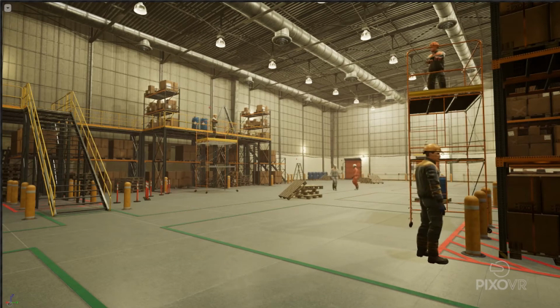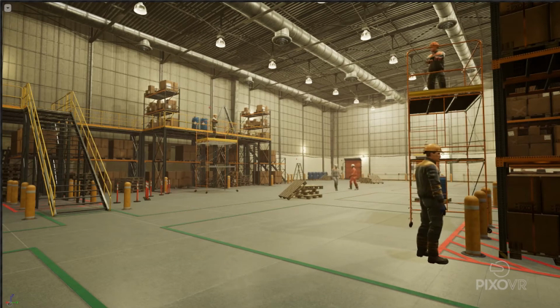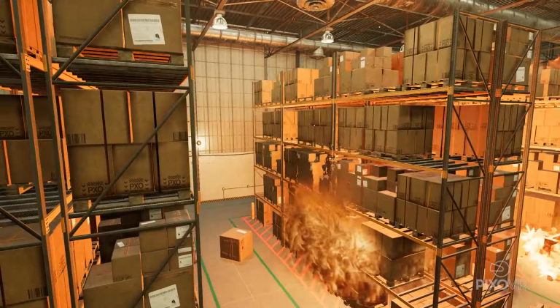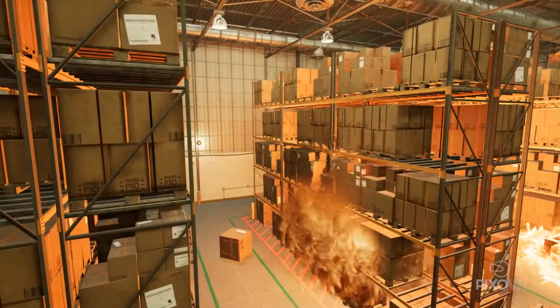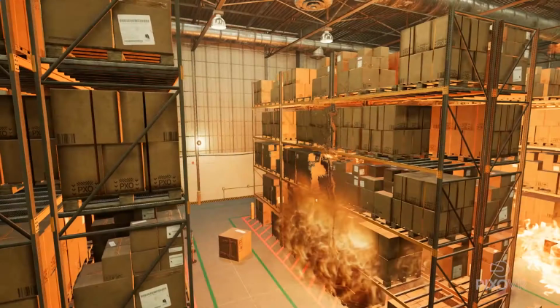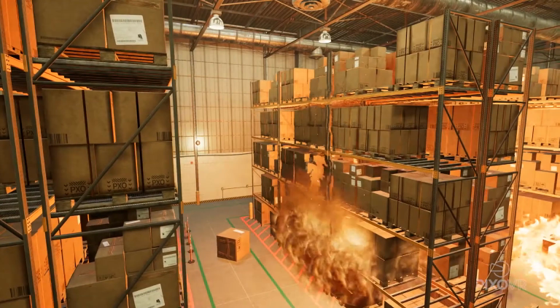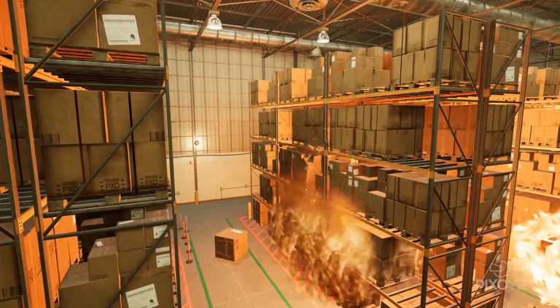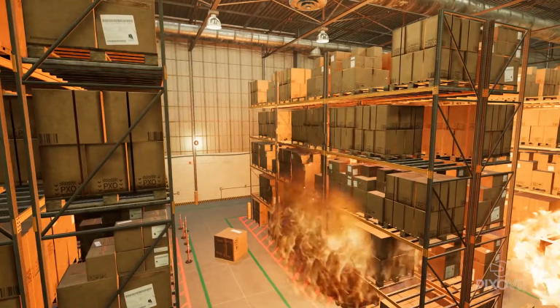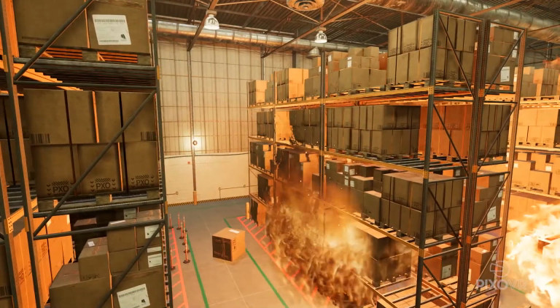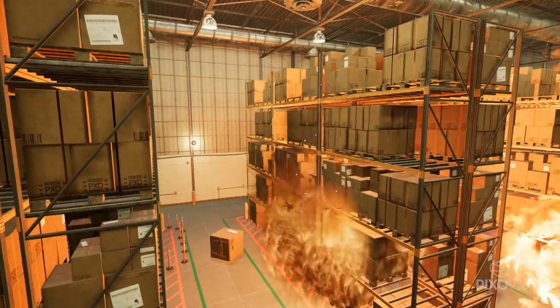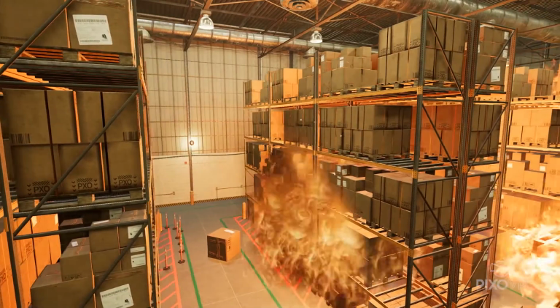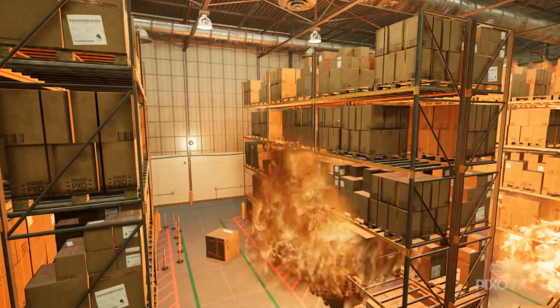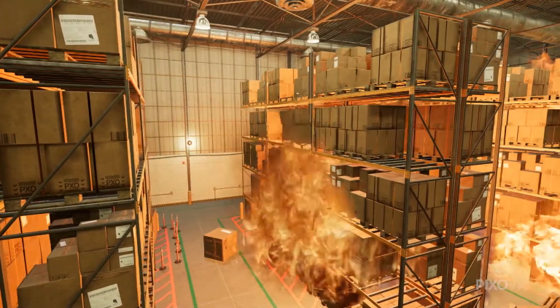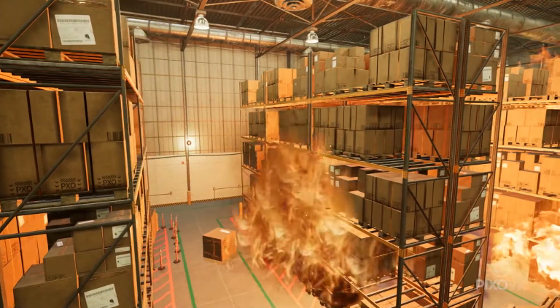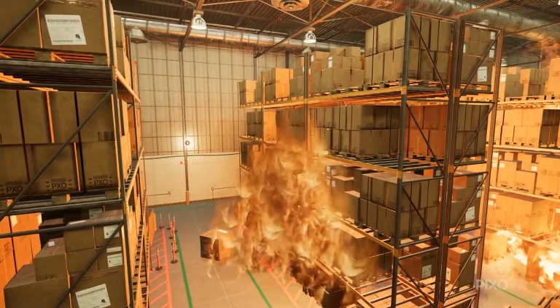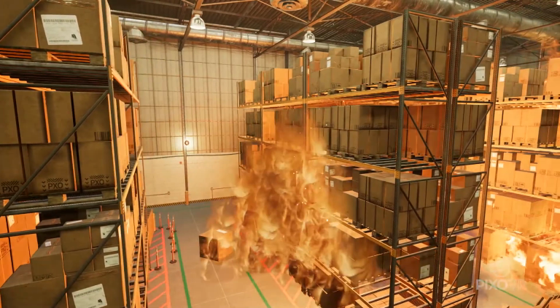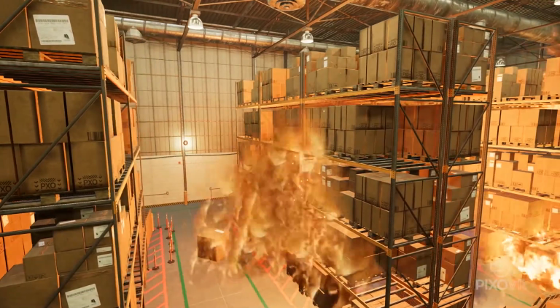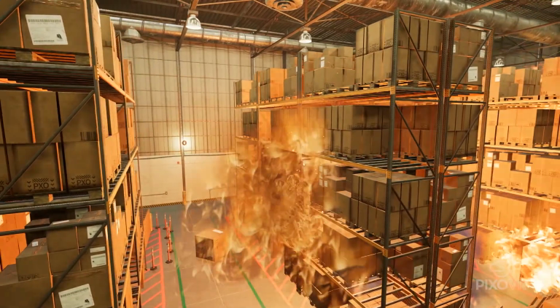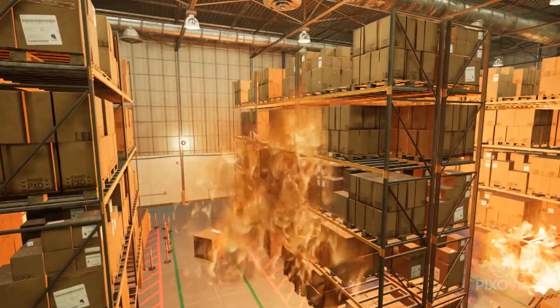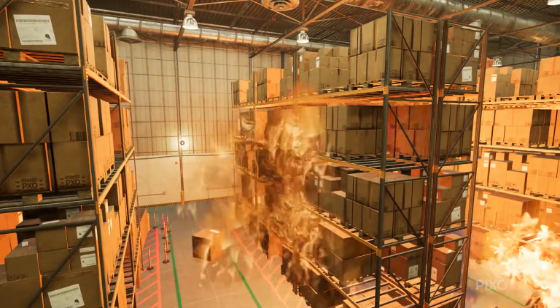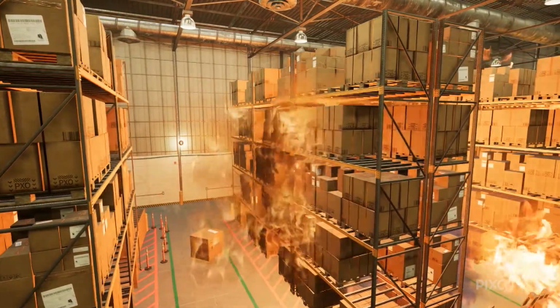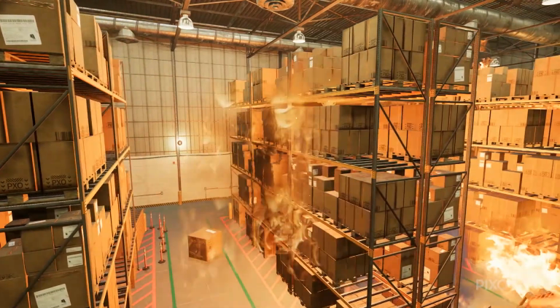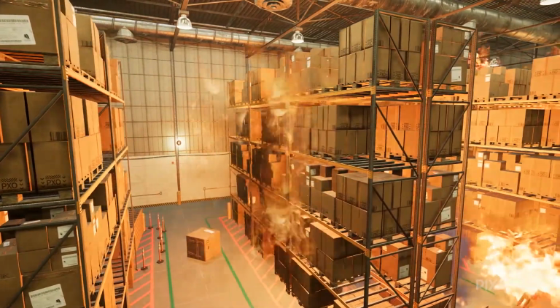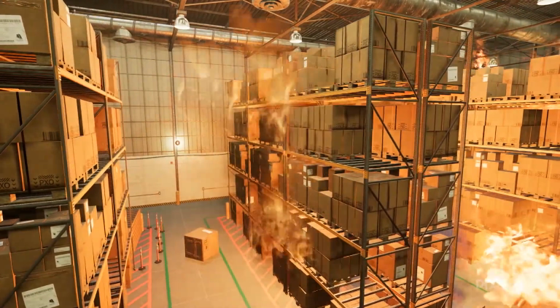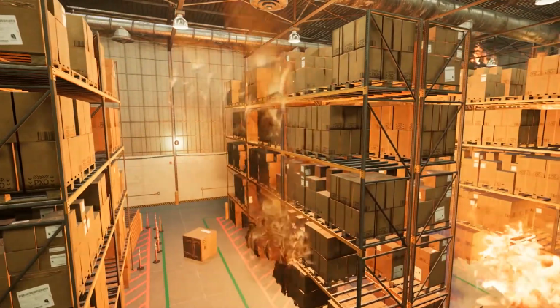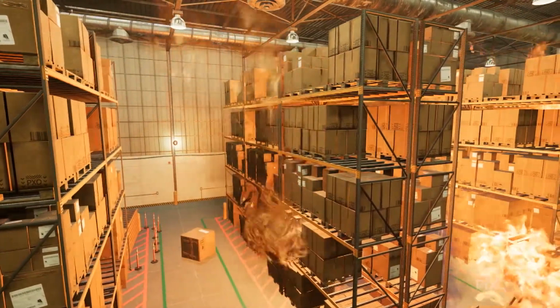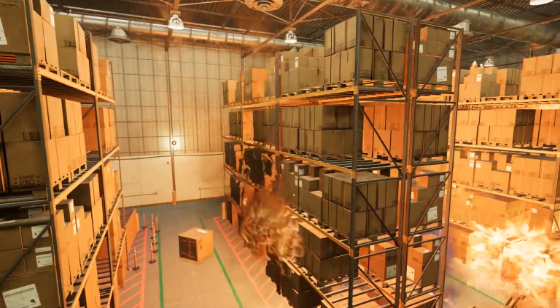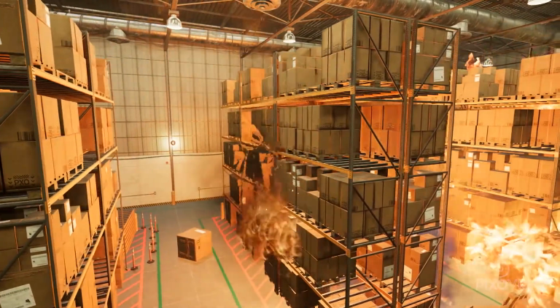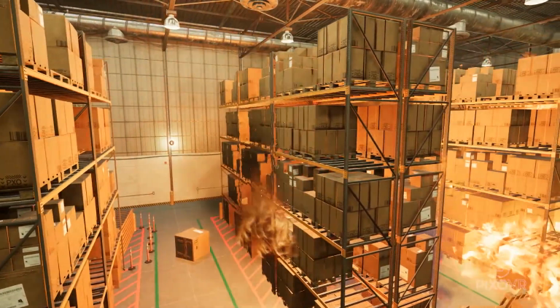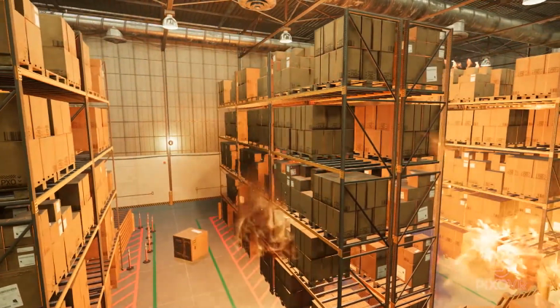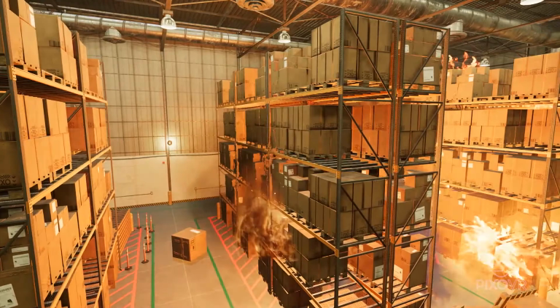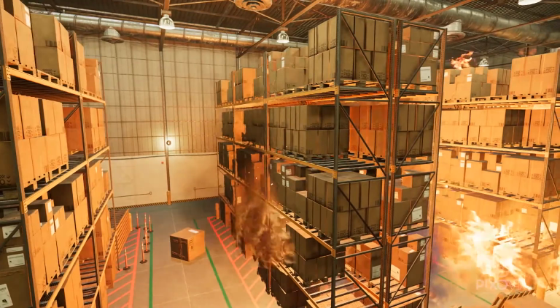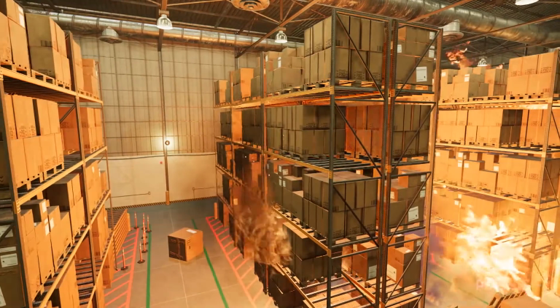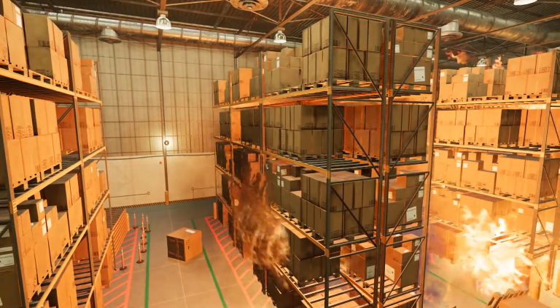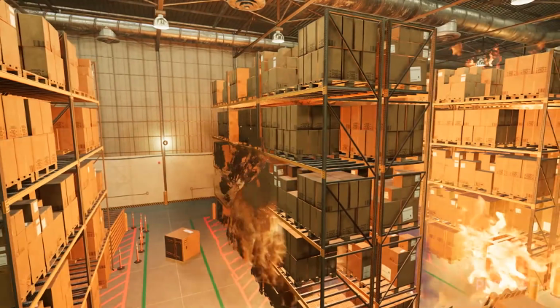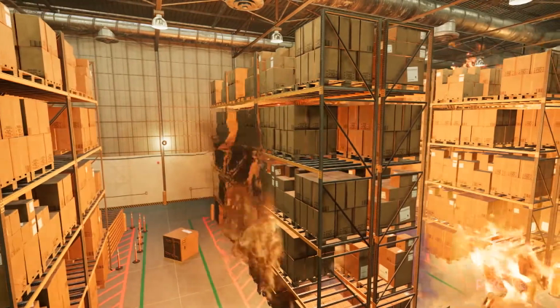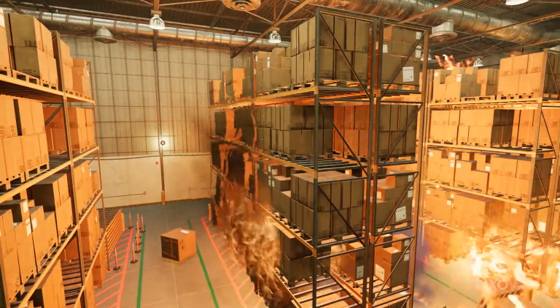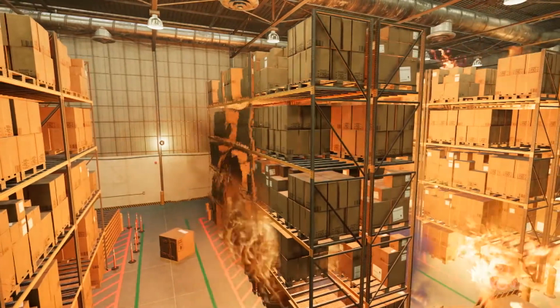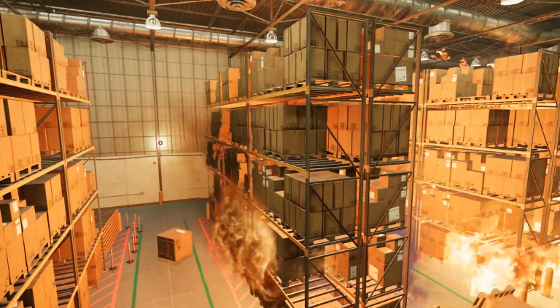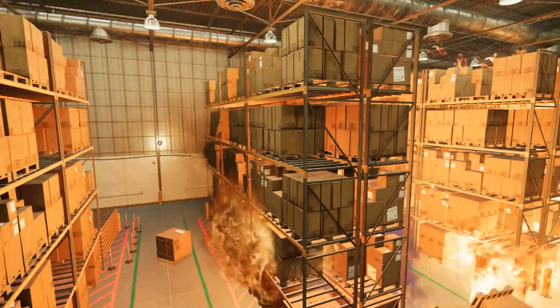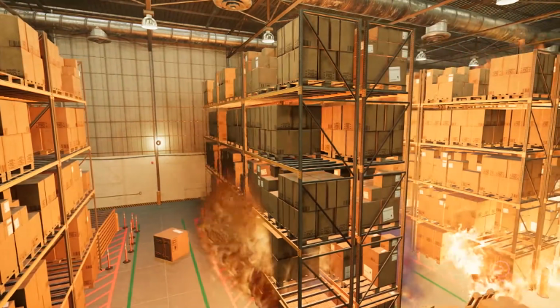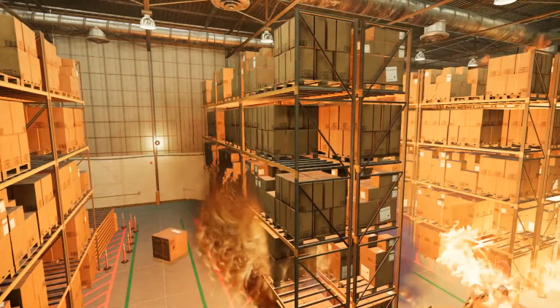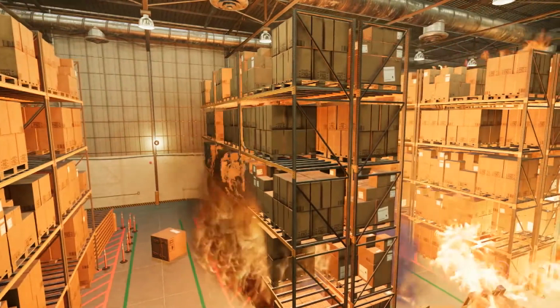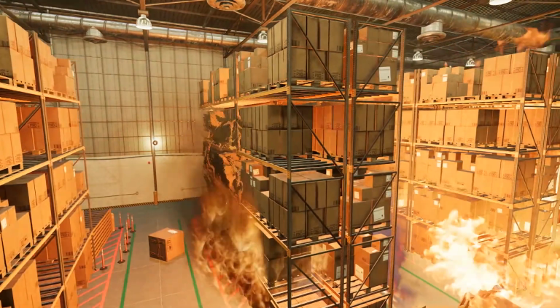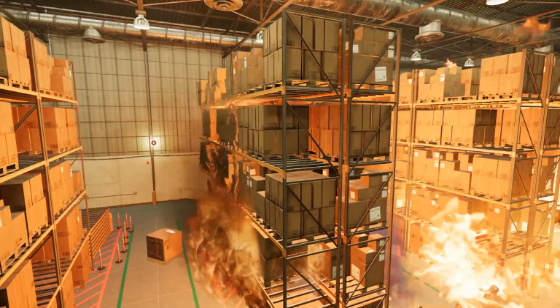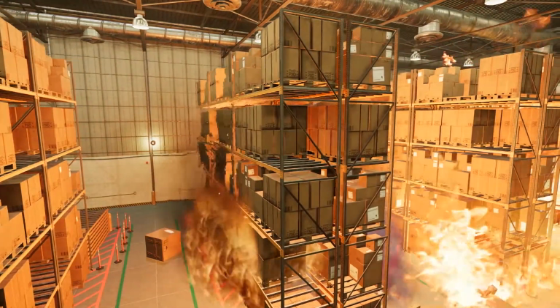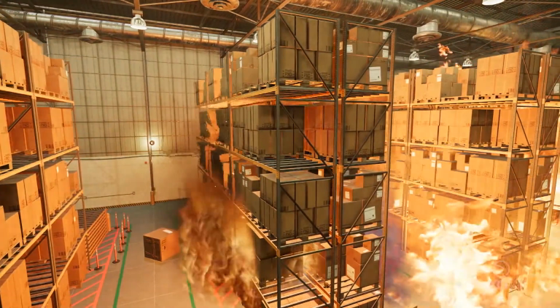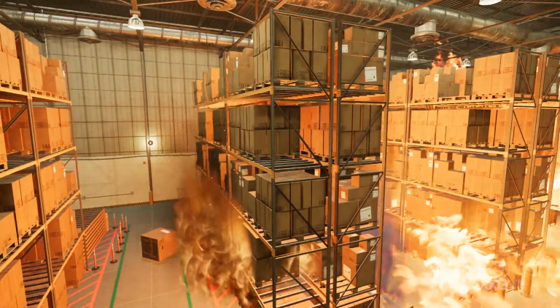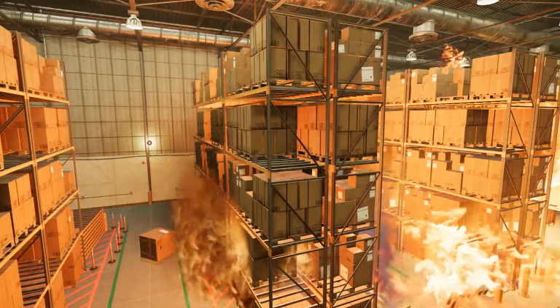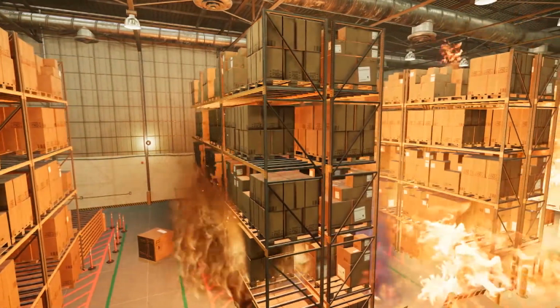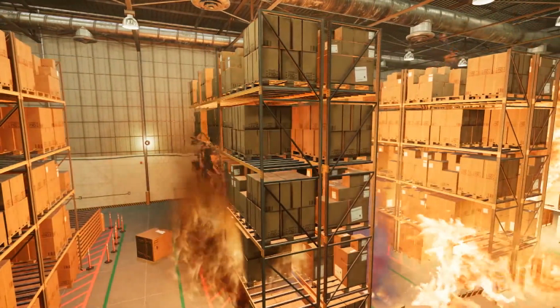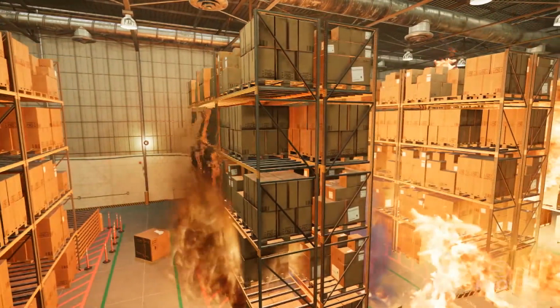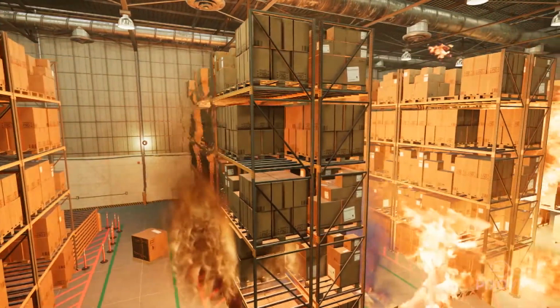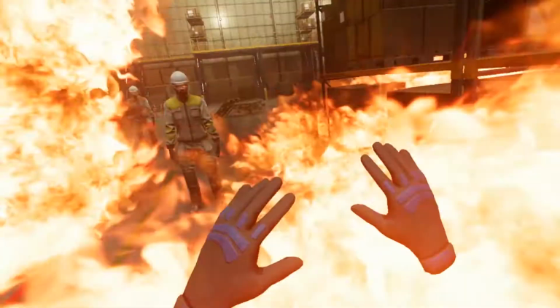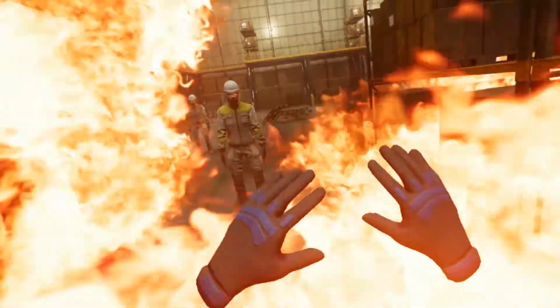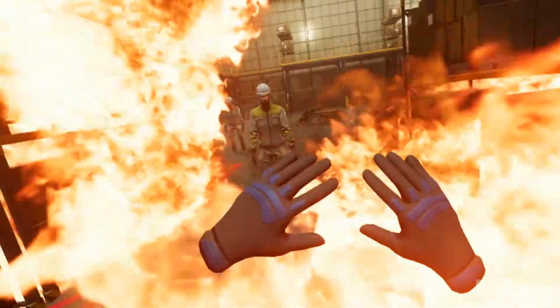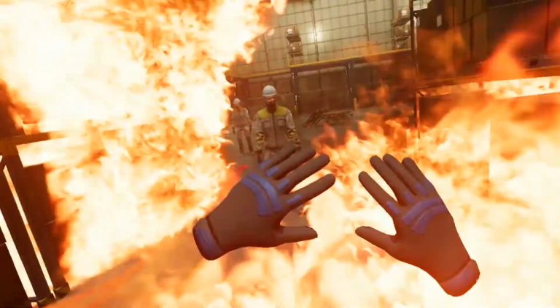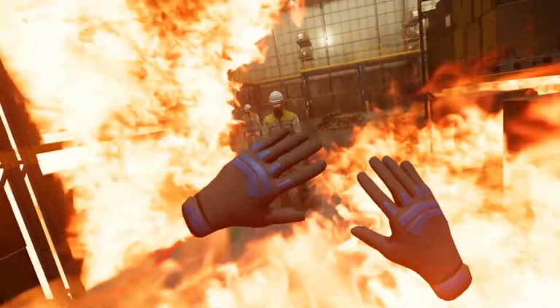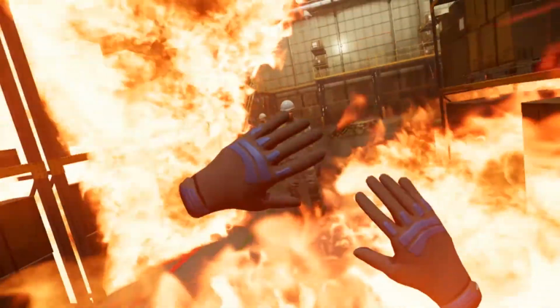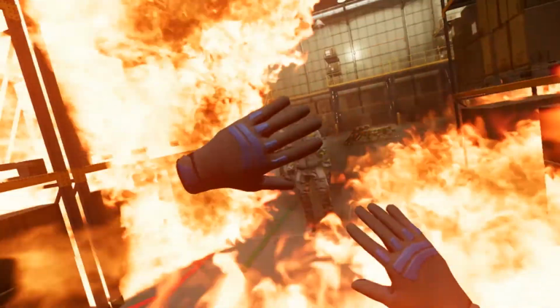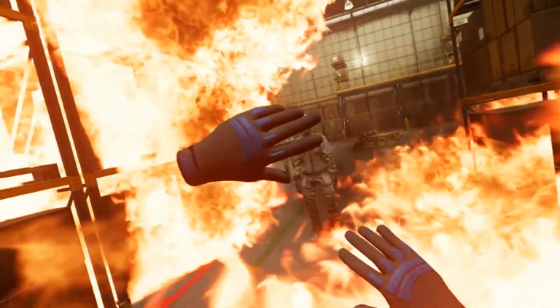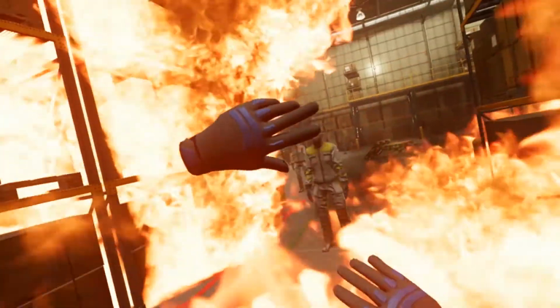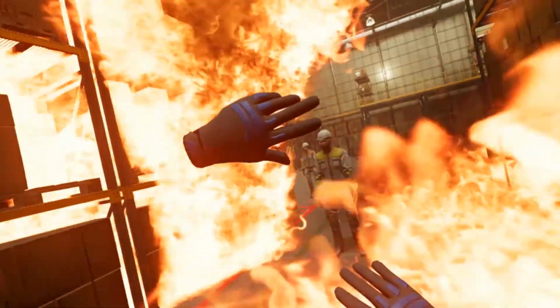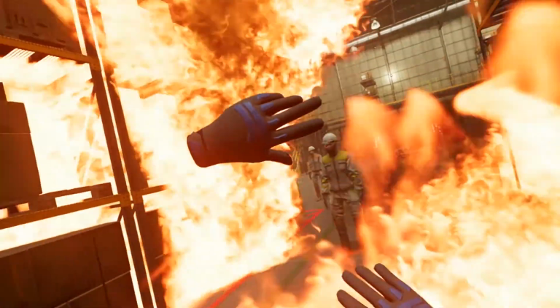Mistakes in the virtual world provide critical learning opportunities, where in the real world they can be costly, even deadly.